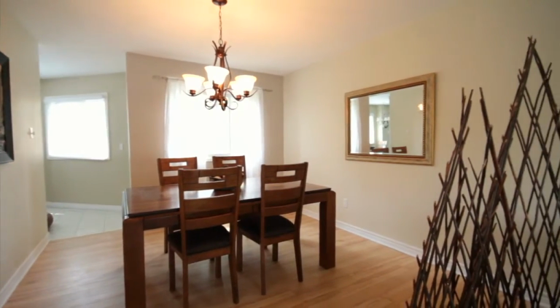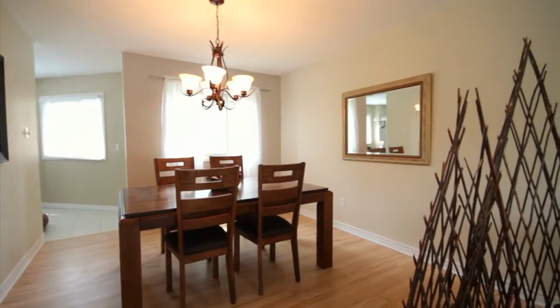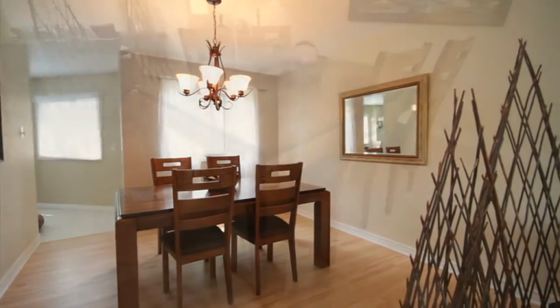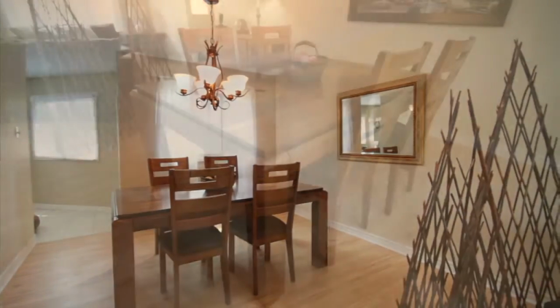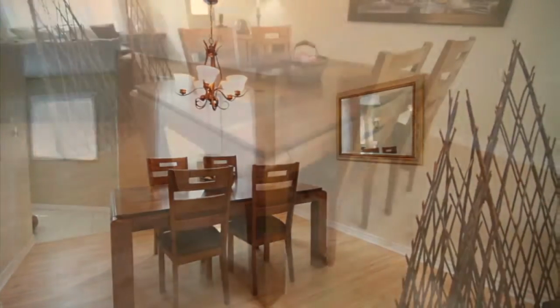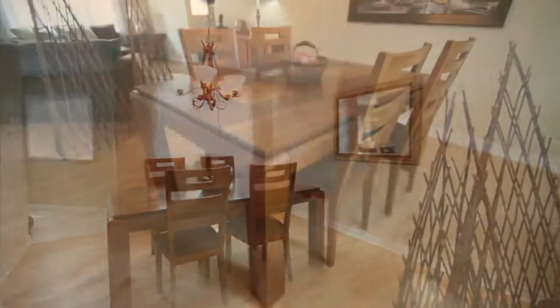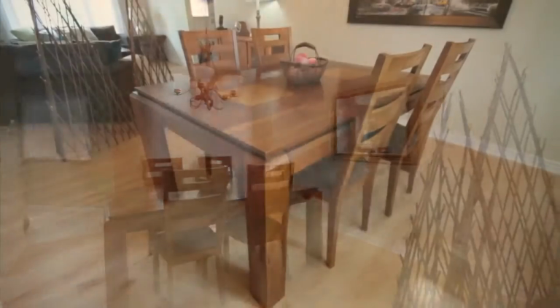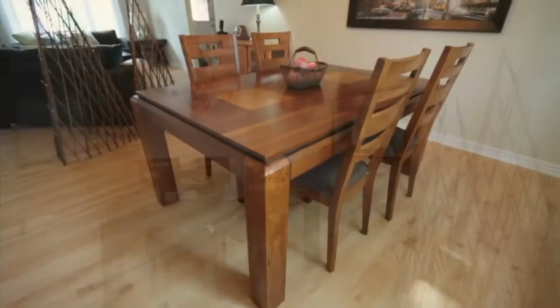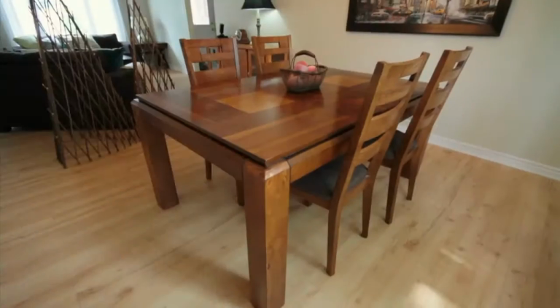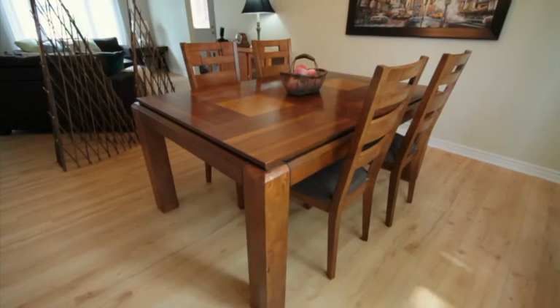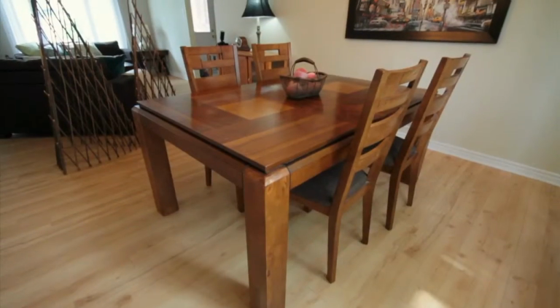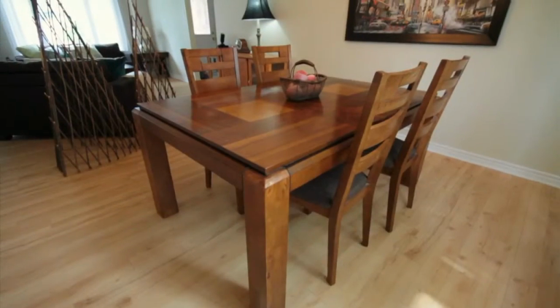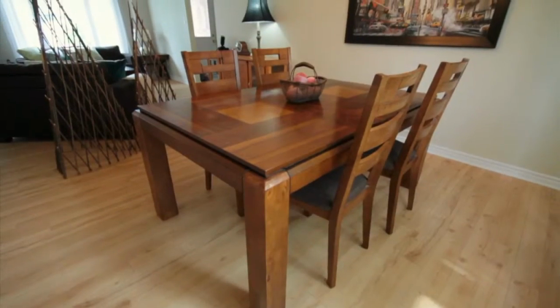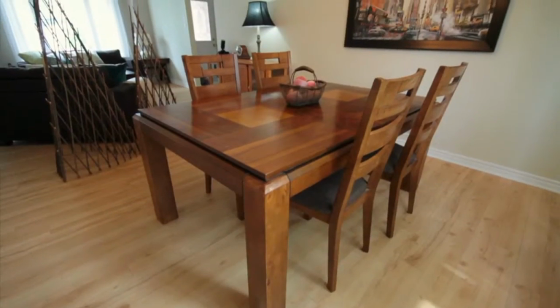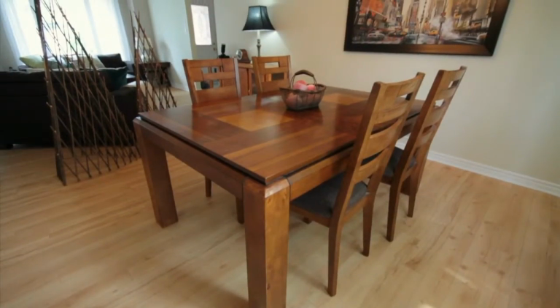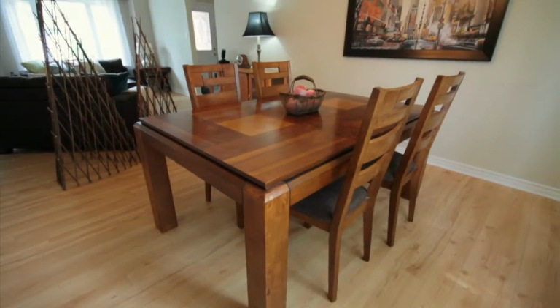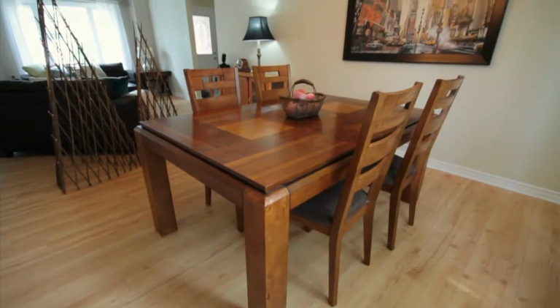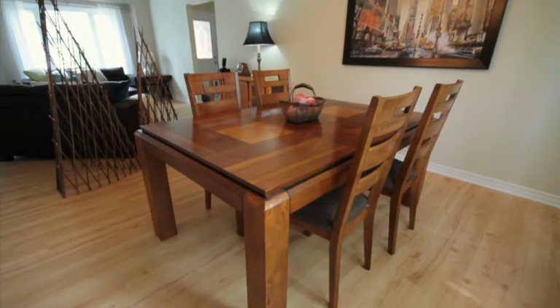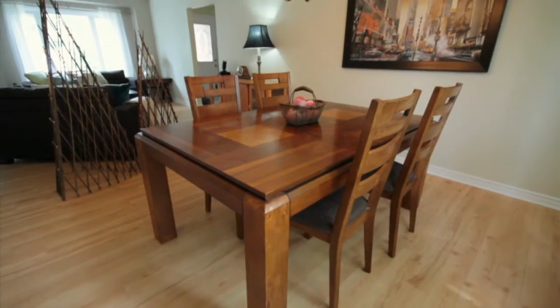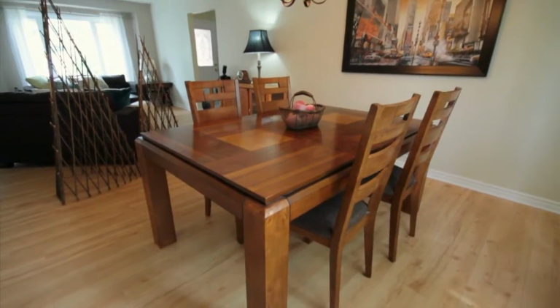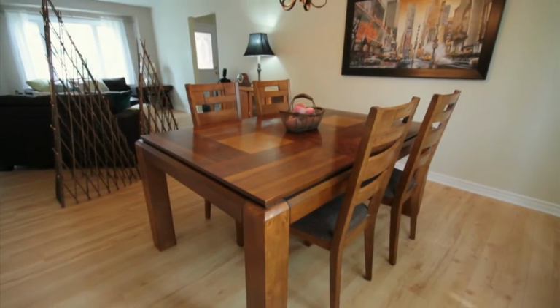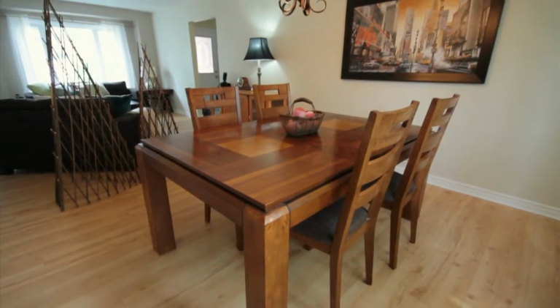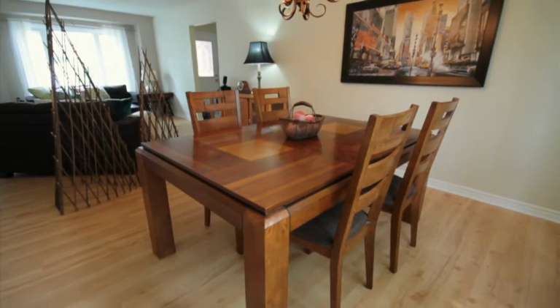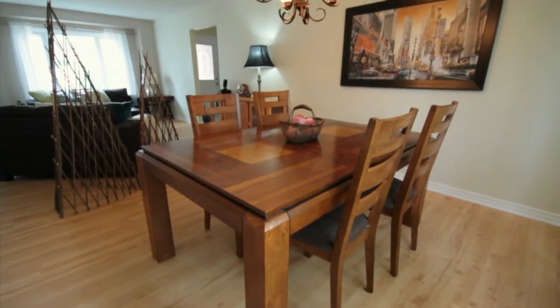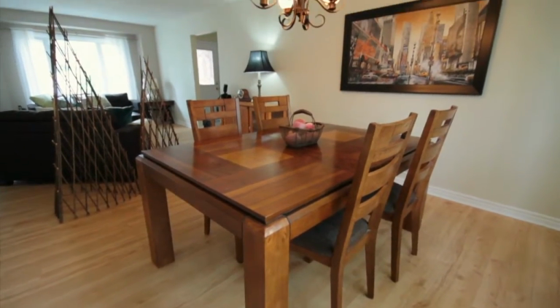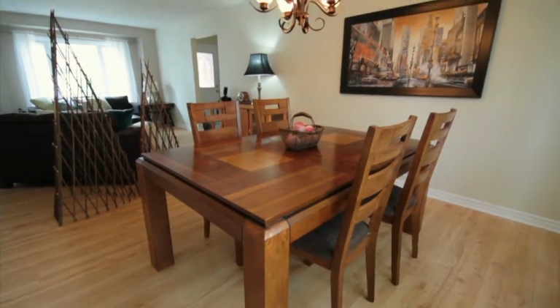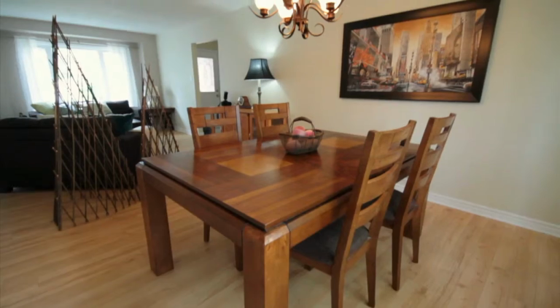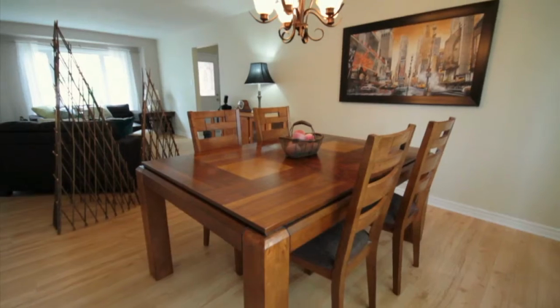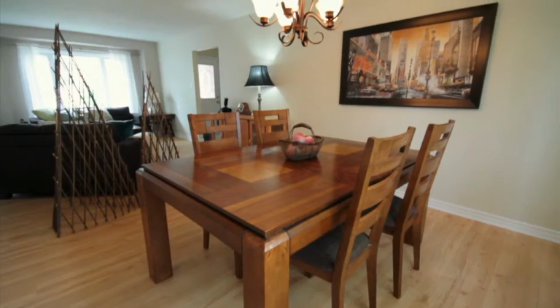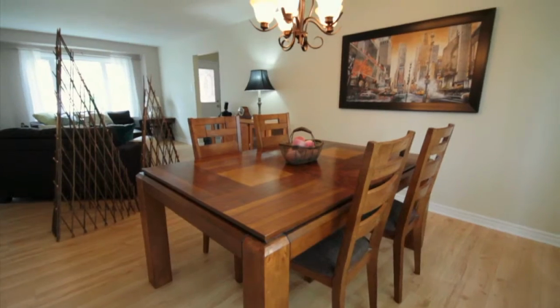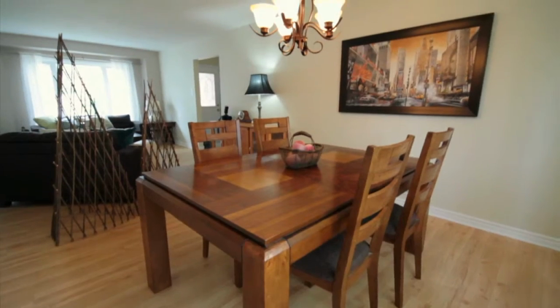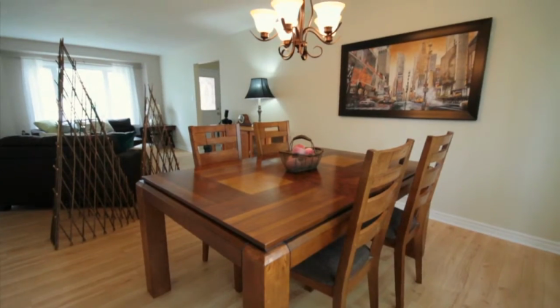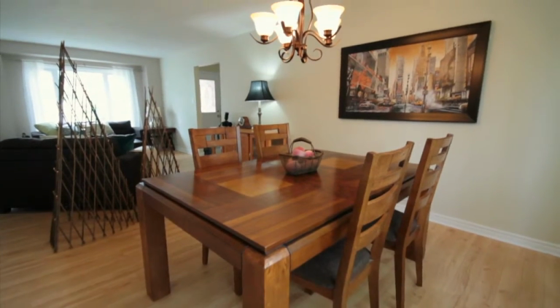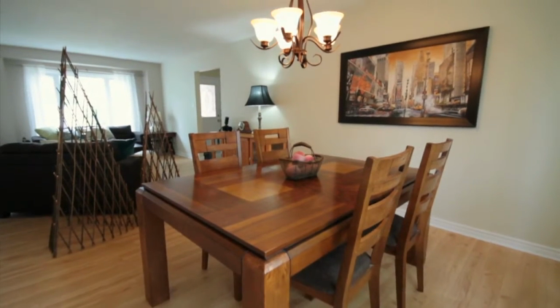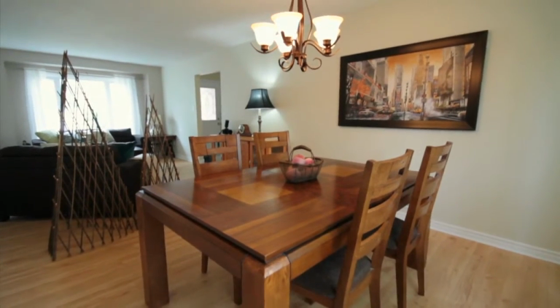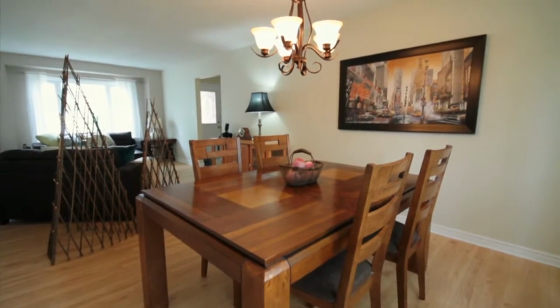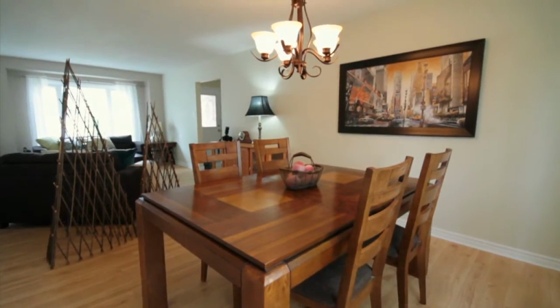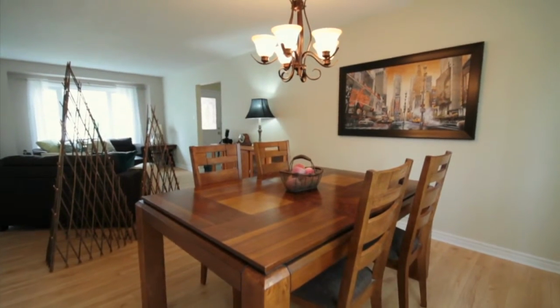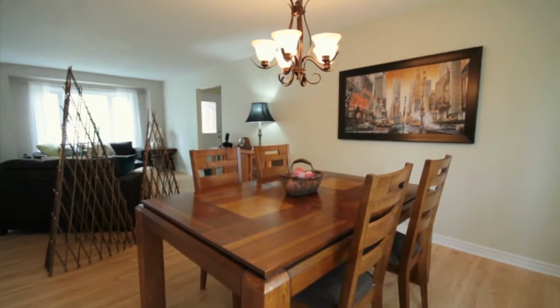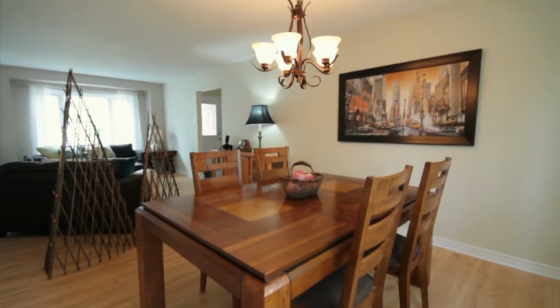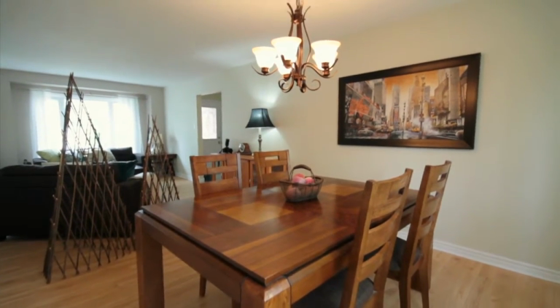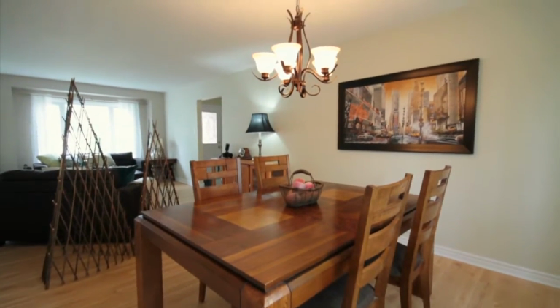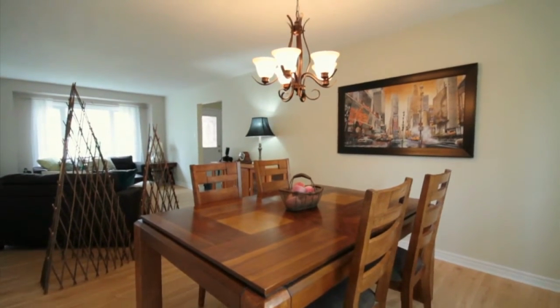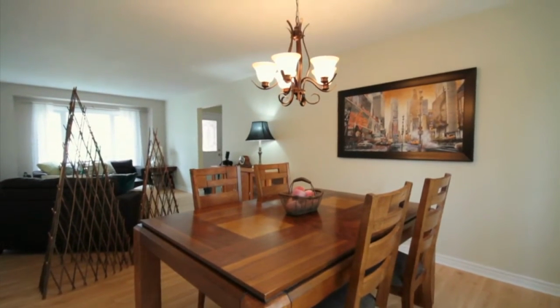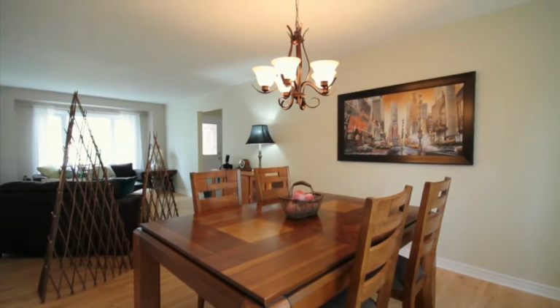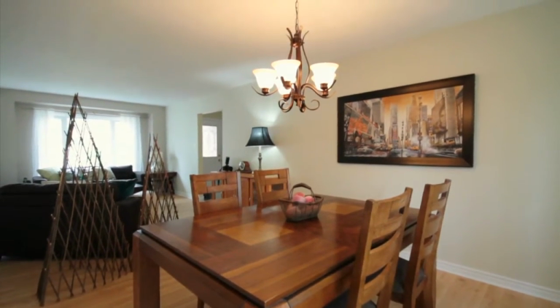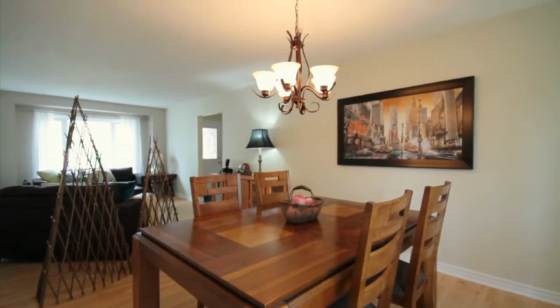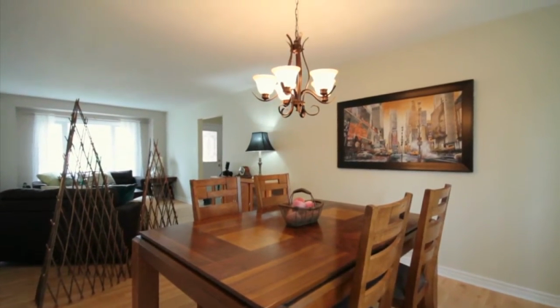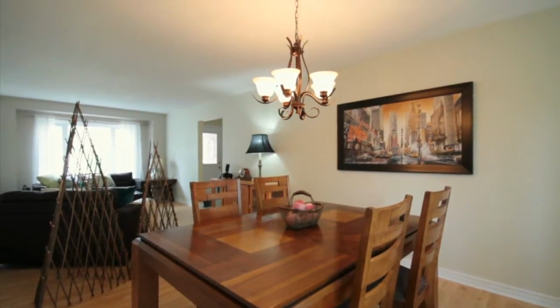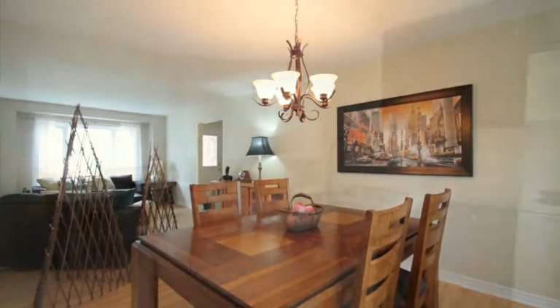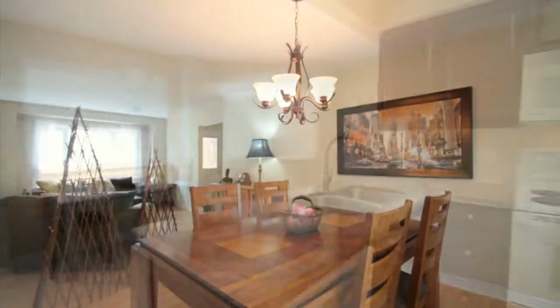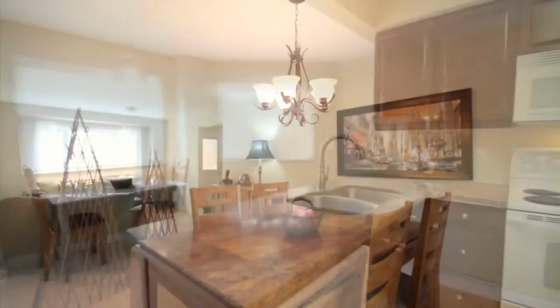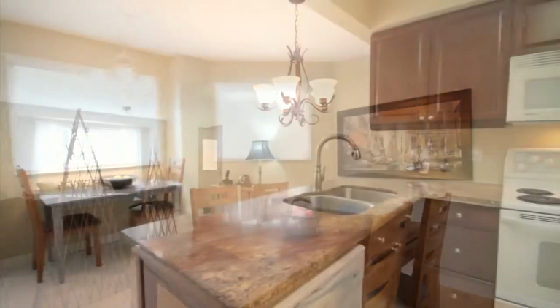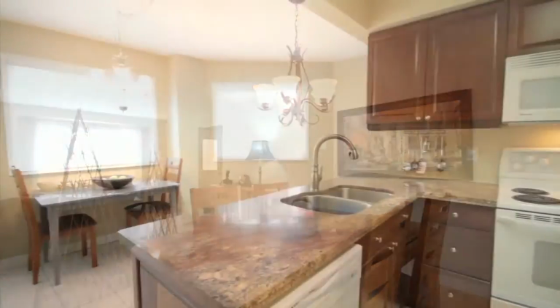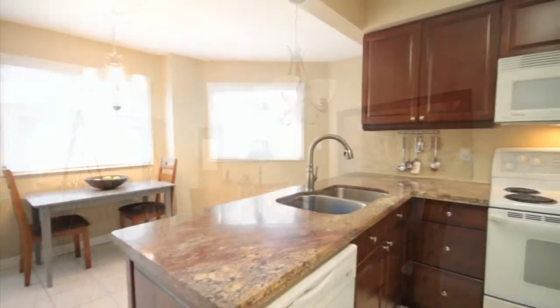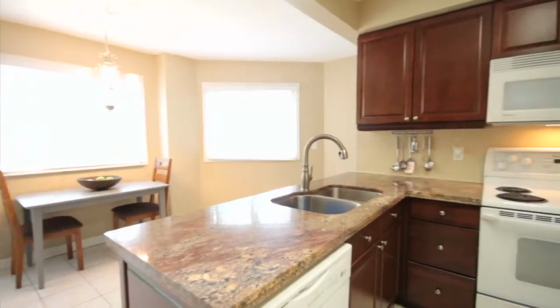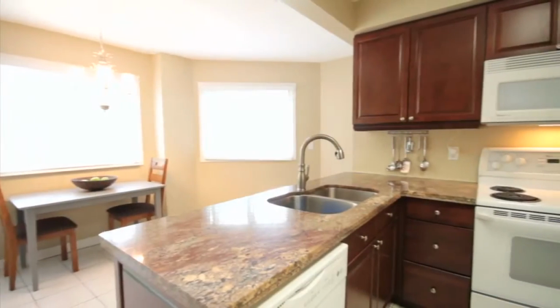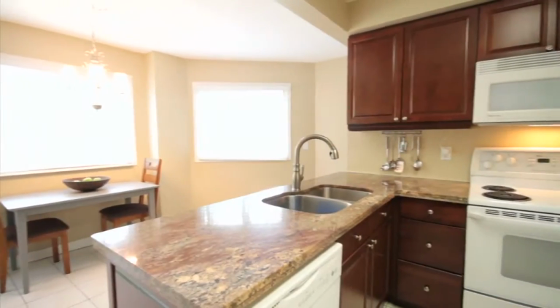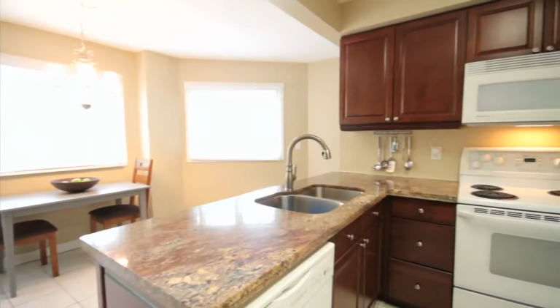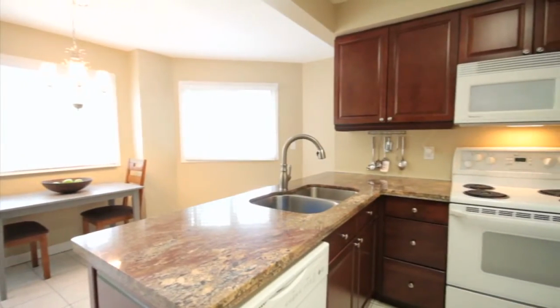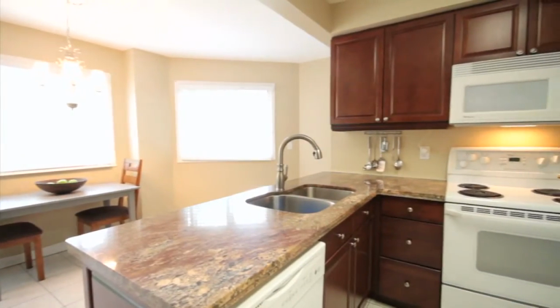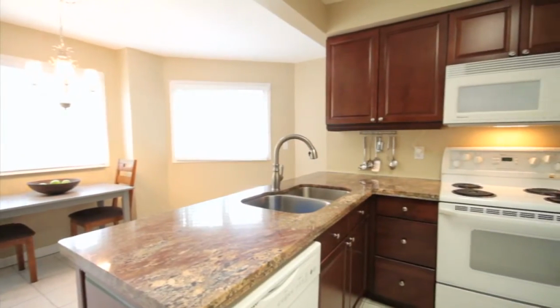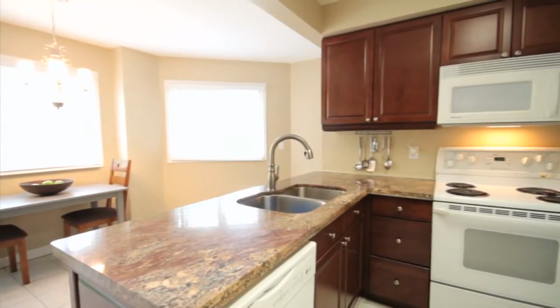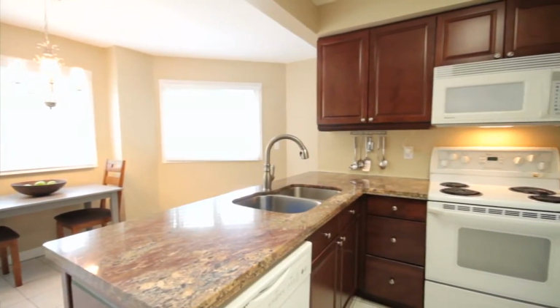This room features upgraded flooring, newer windows, and beautiful neutral décor paint colors. Off your dining room, you have a beautifully upgraded kitchen.